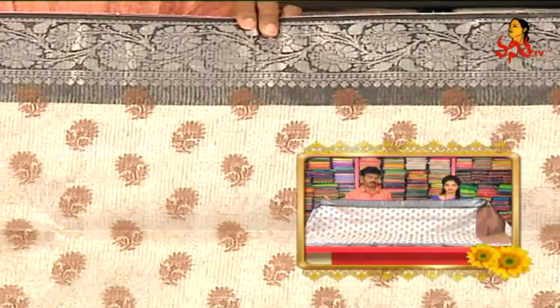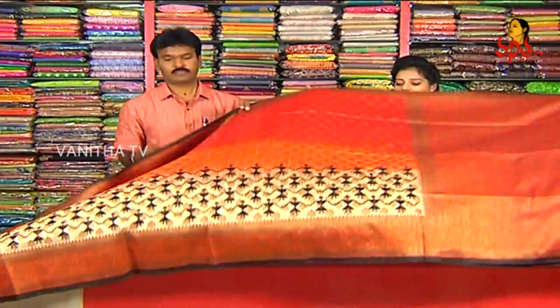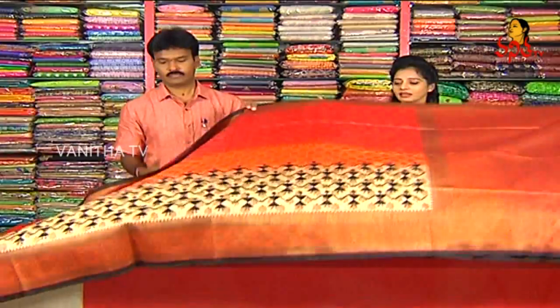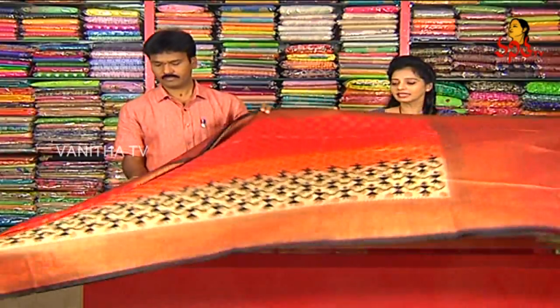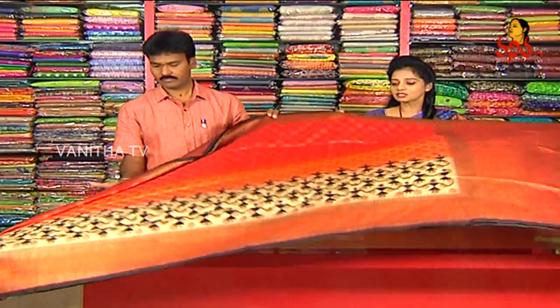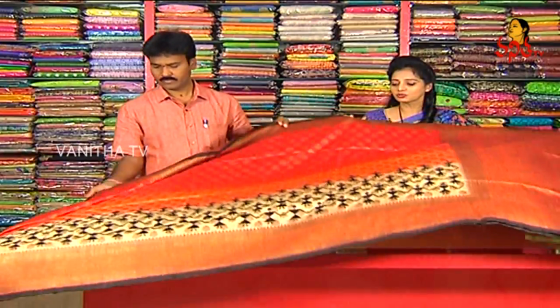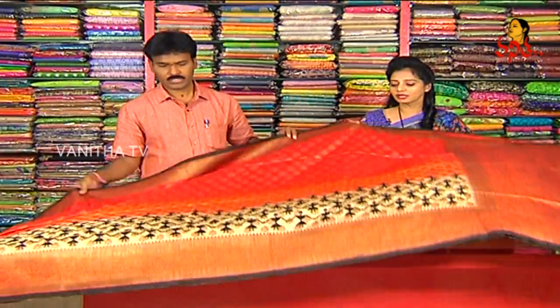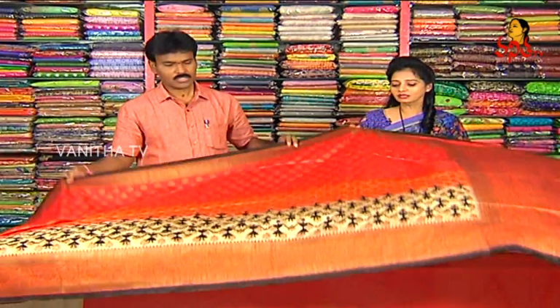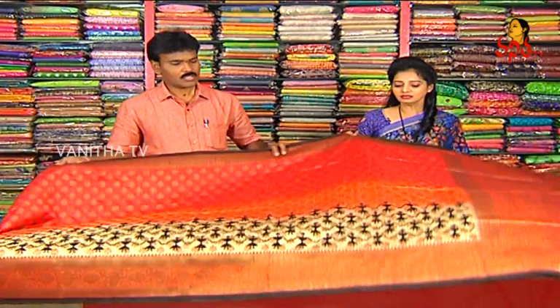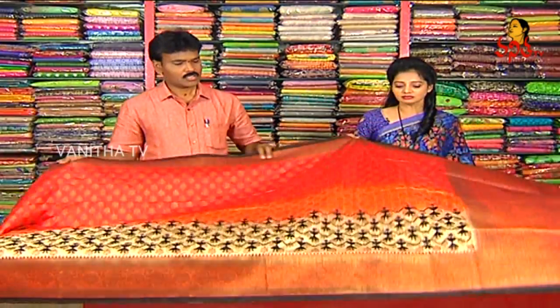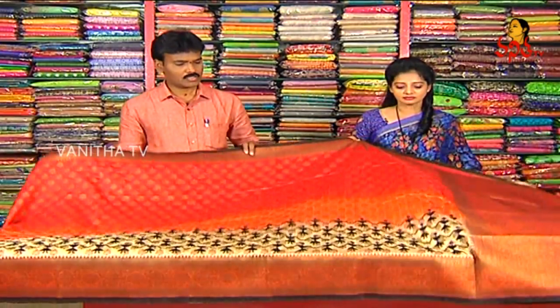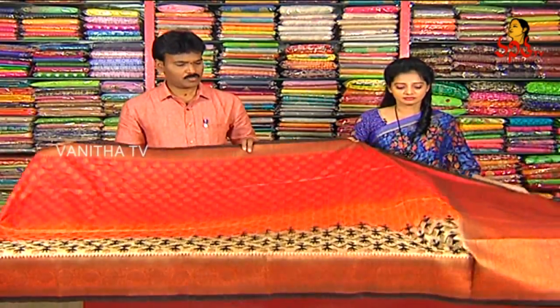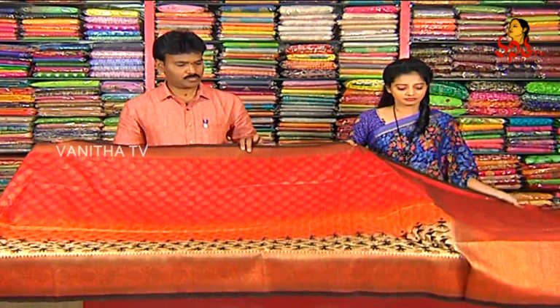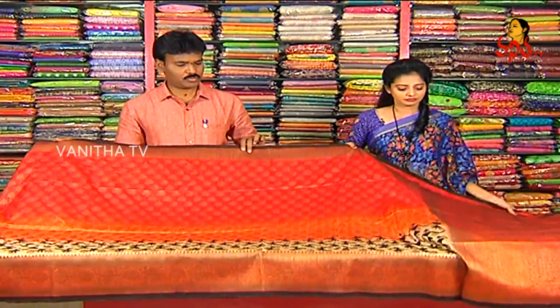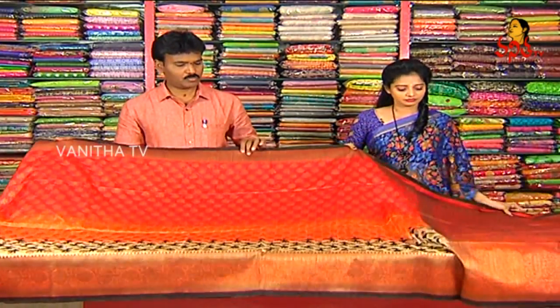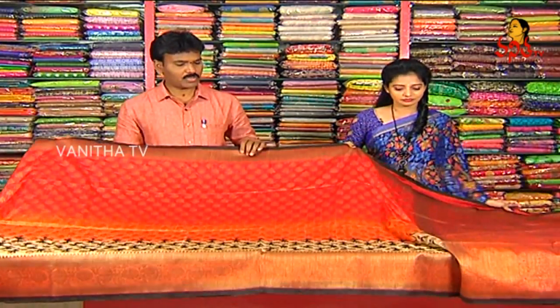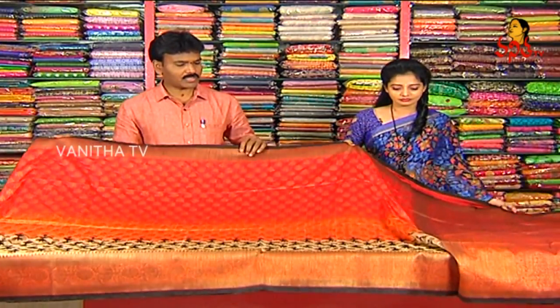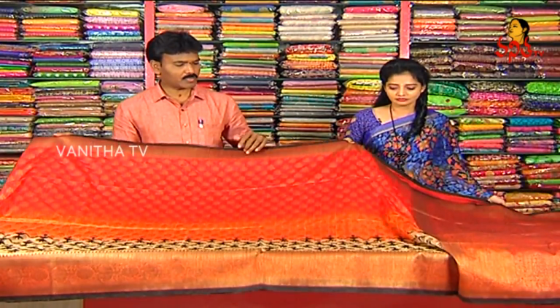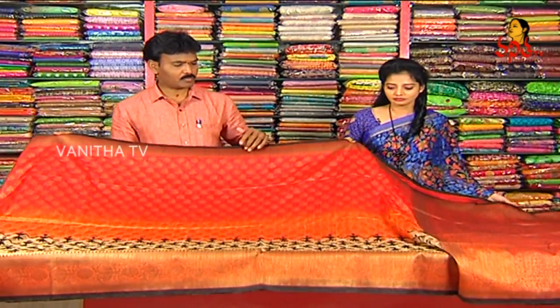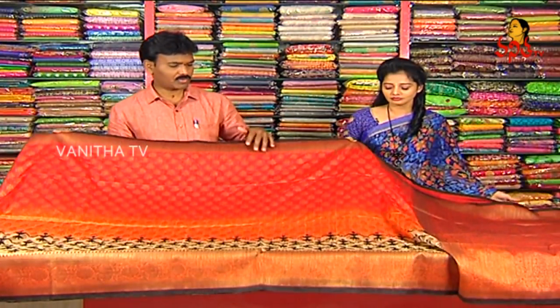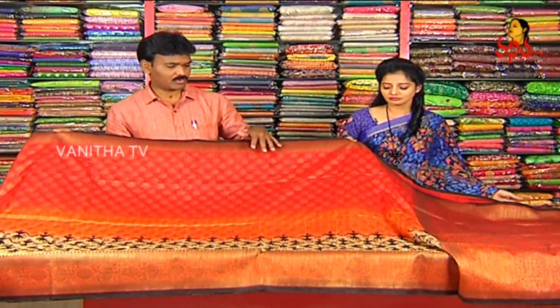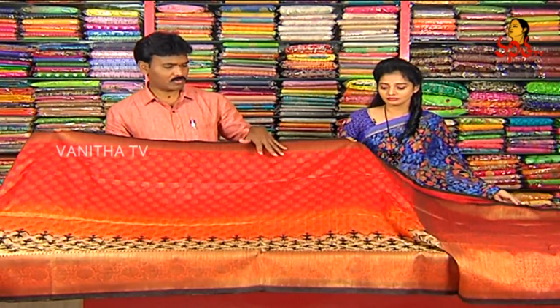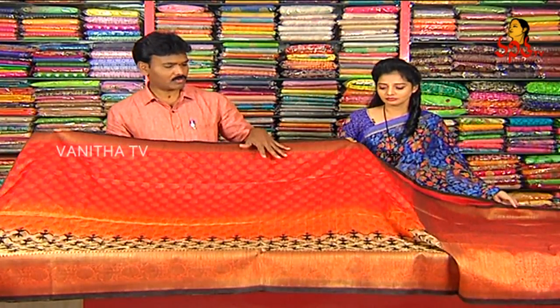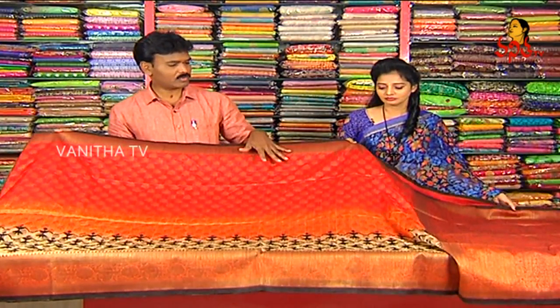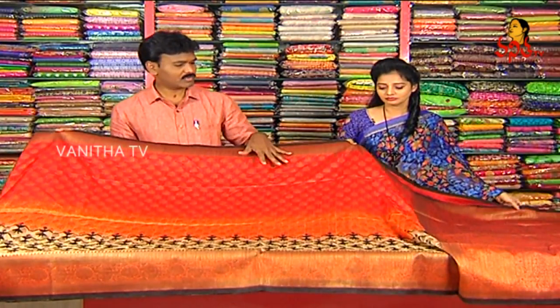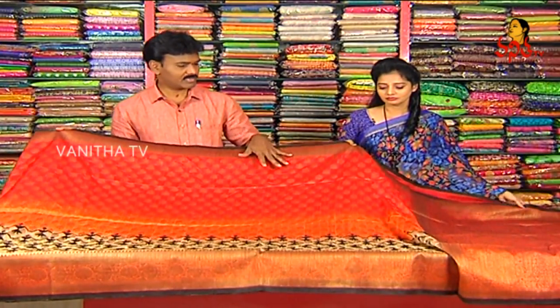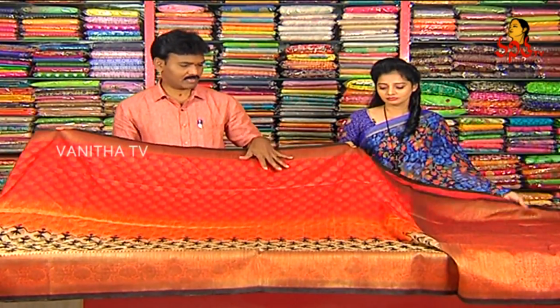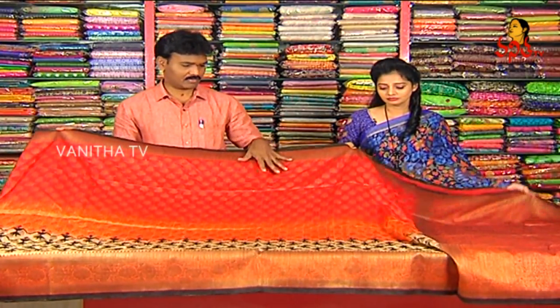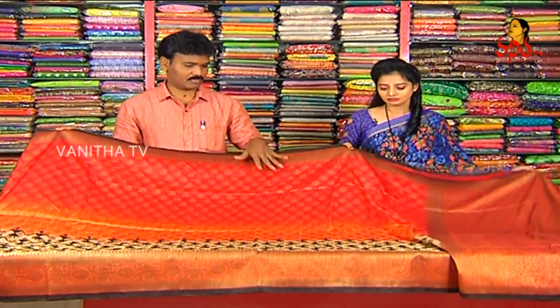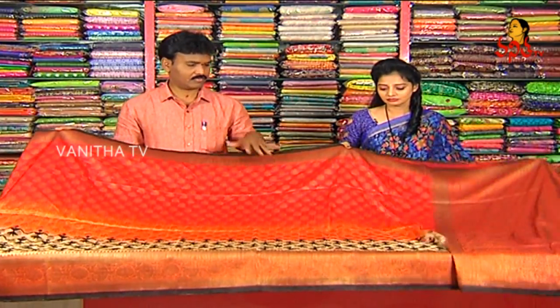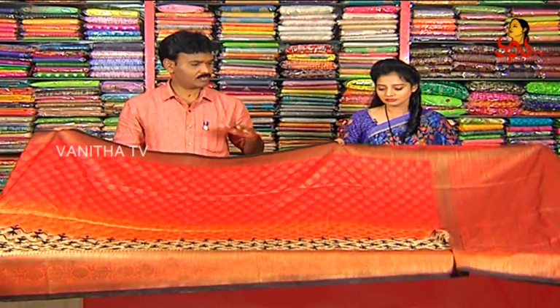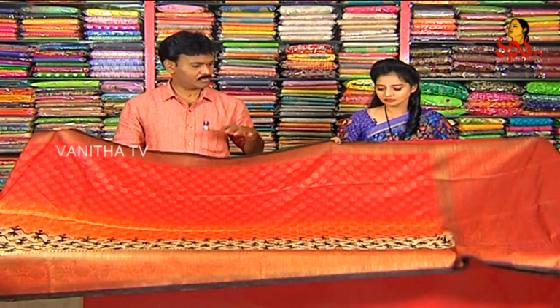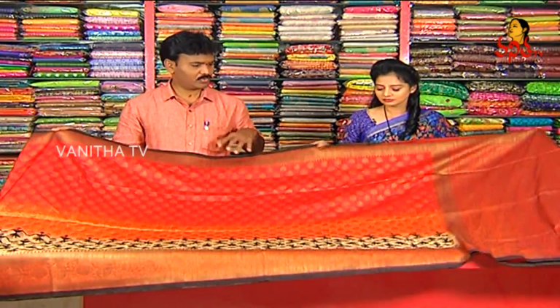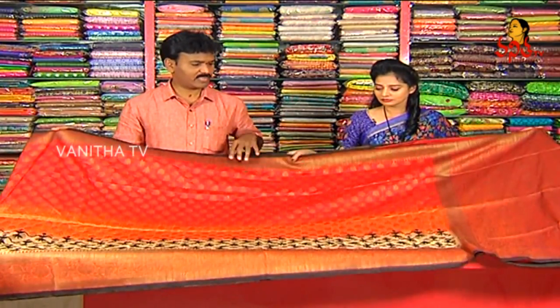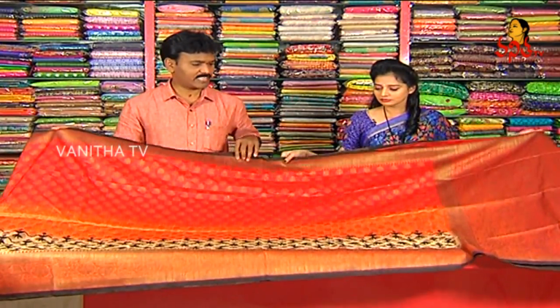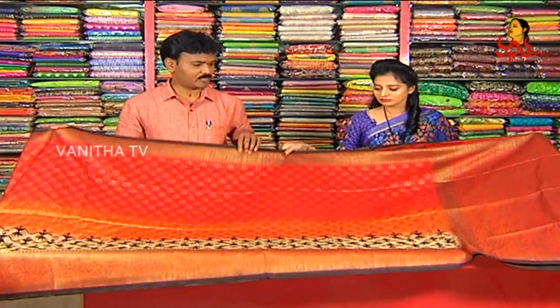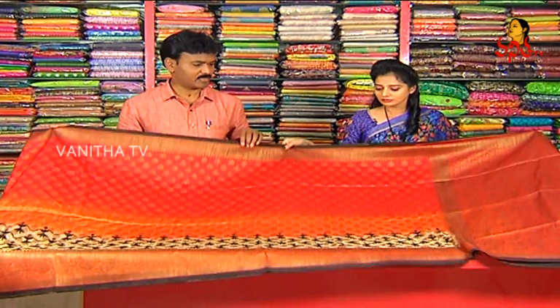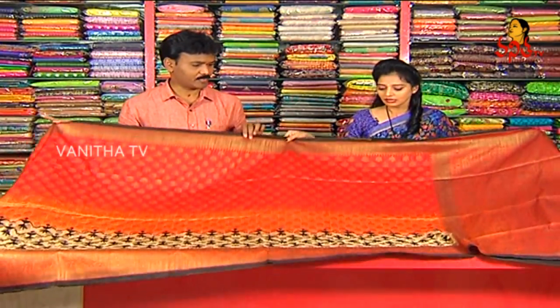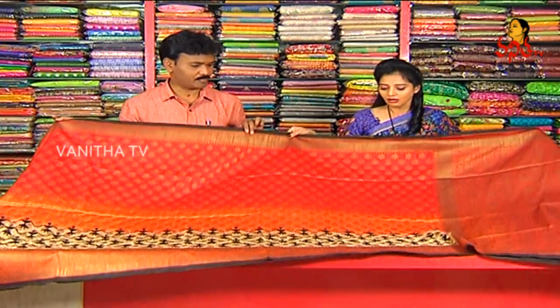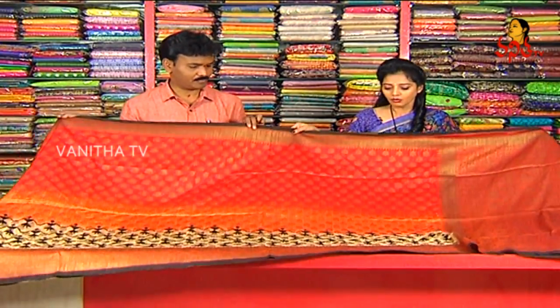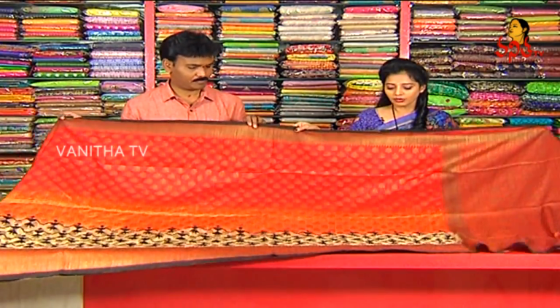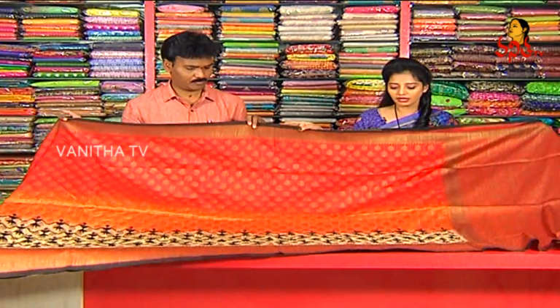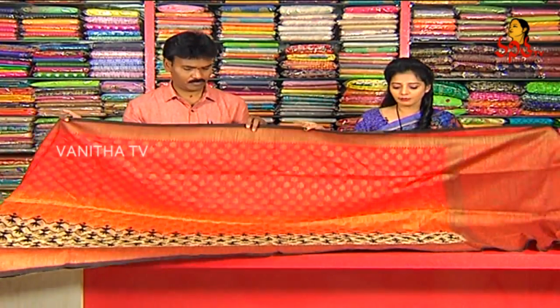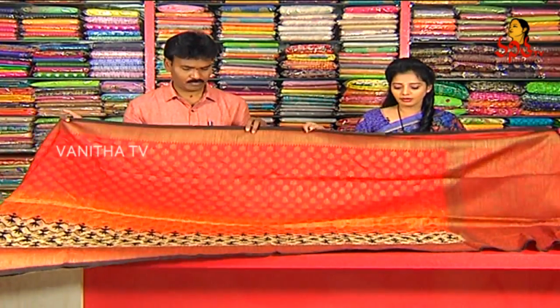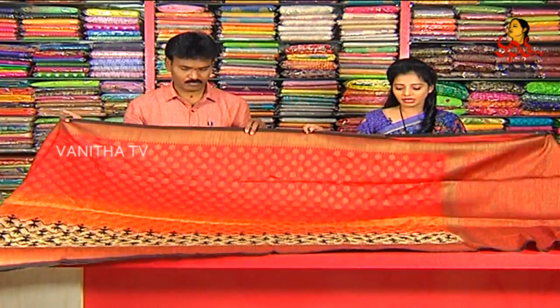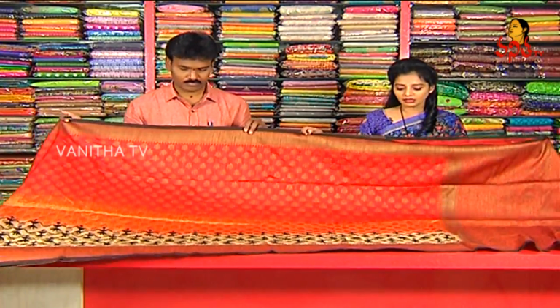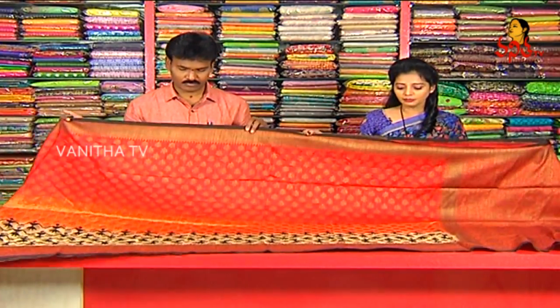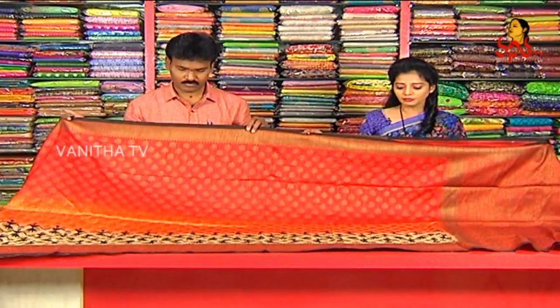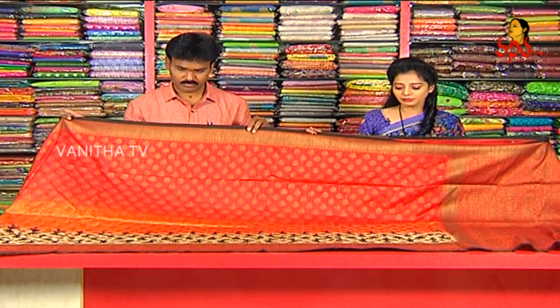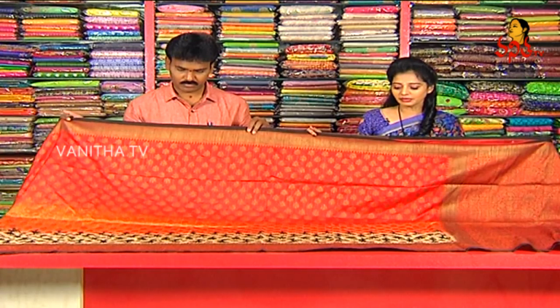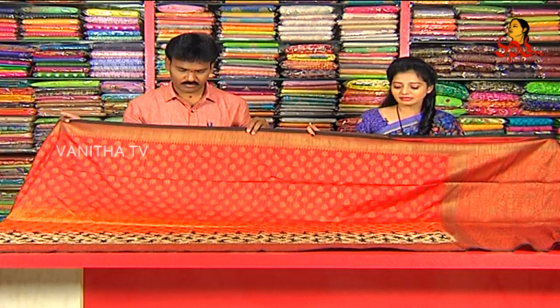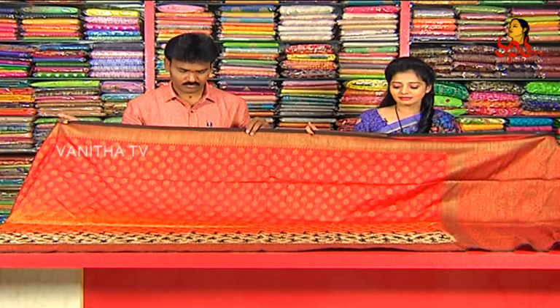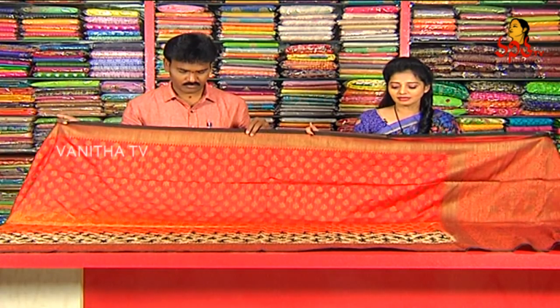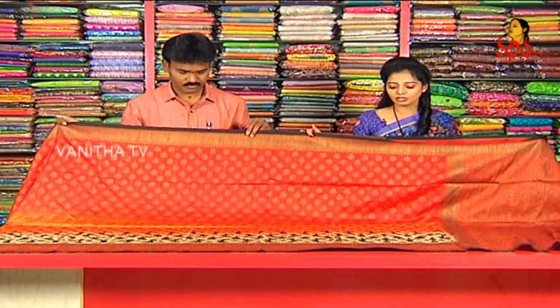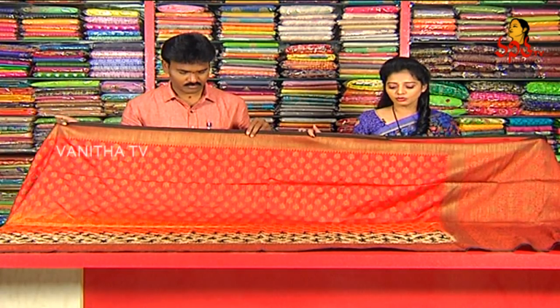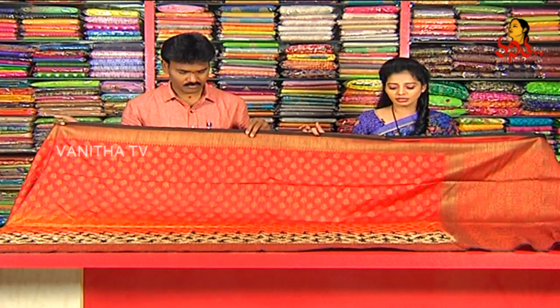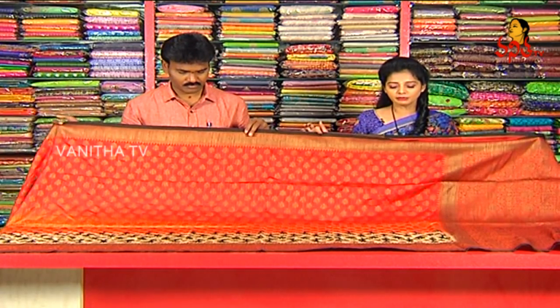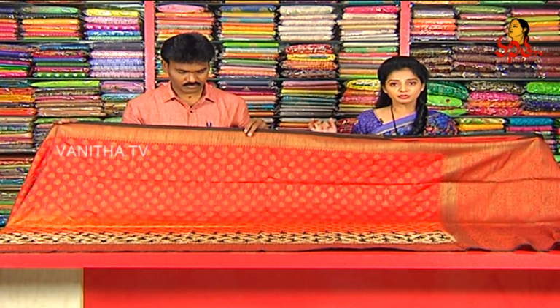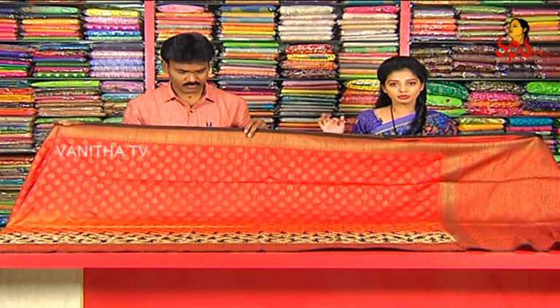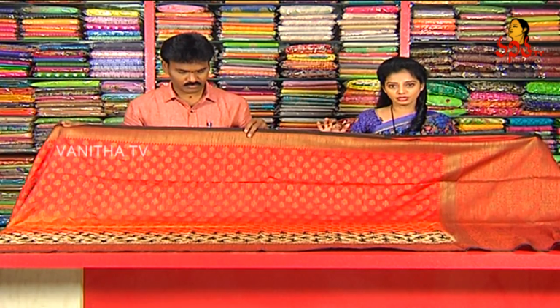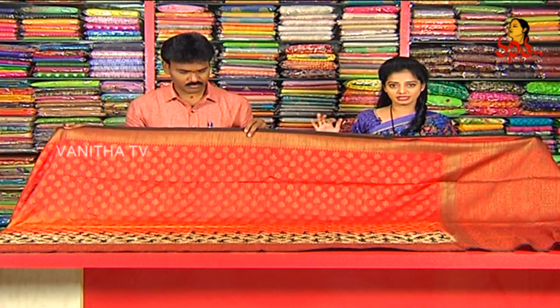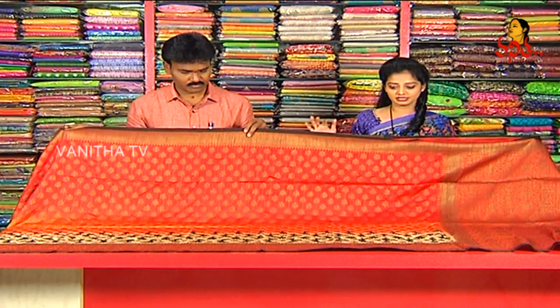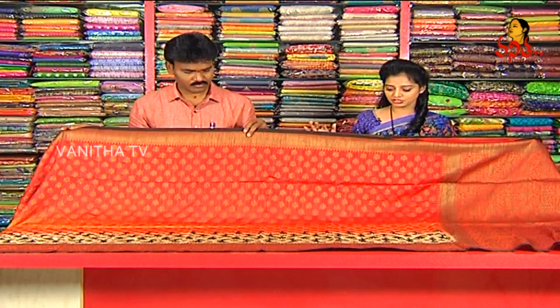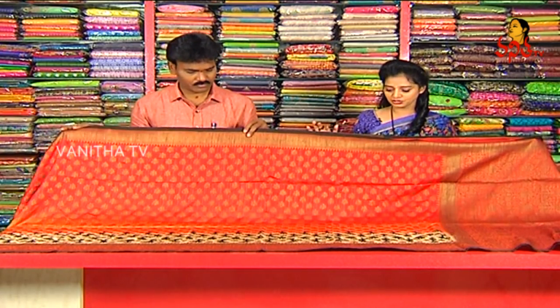Next one. This is Pure Bagalpur. I have a new variety — I'm looking for a new collection in Bagalpur.